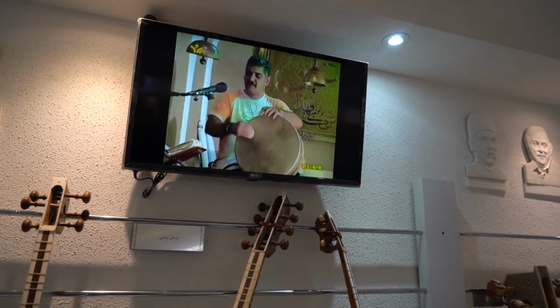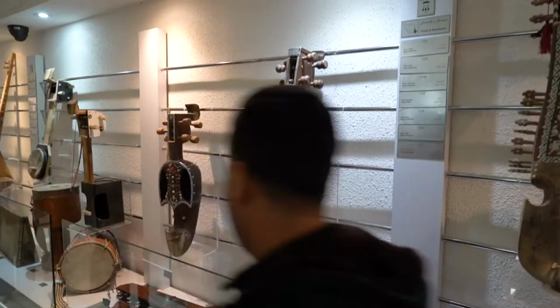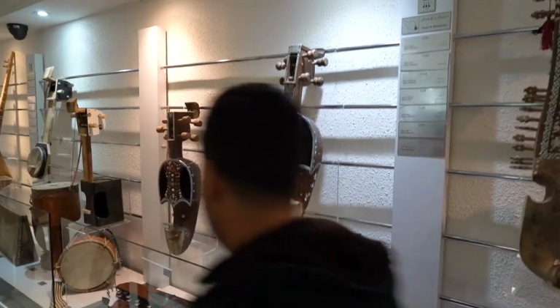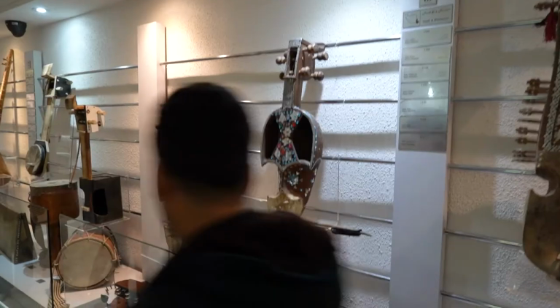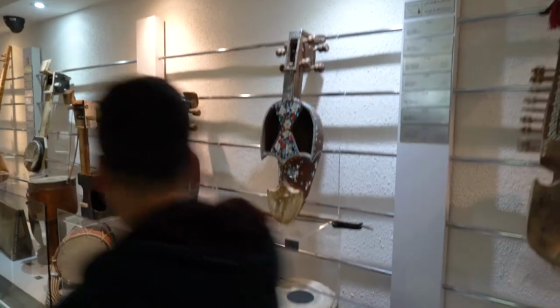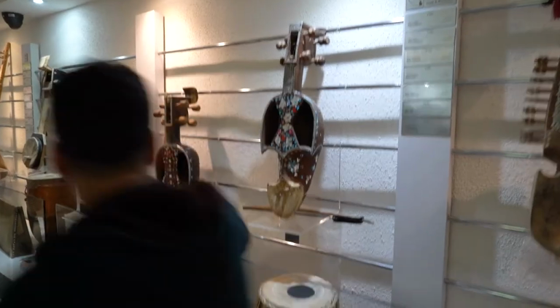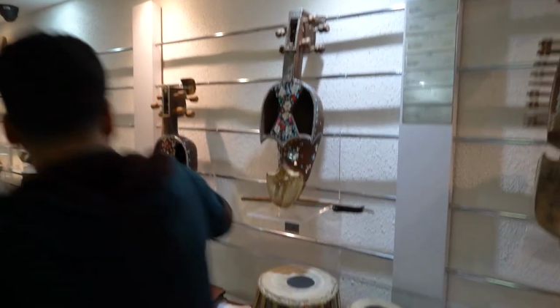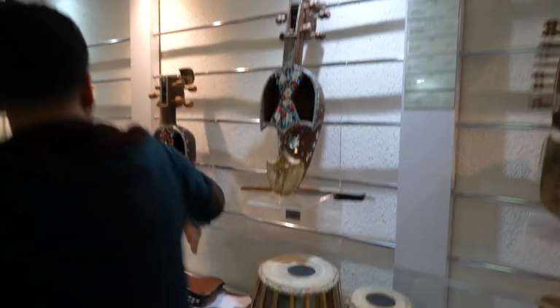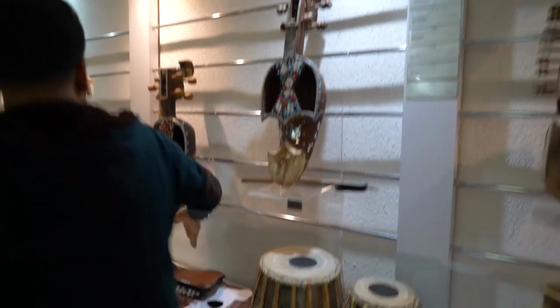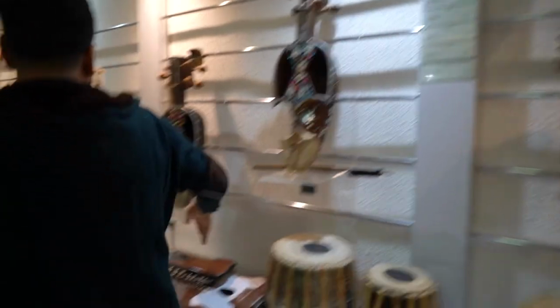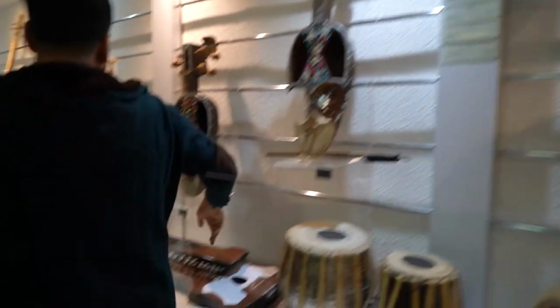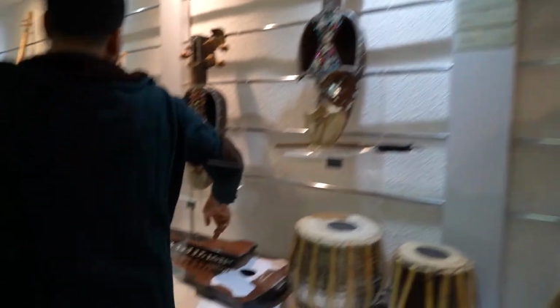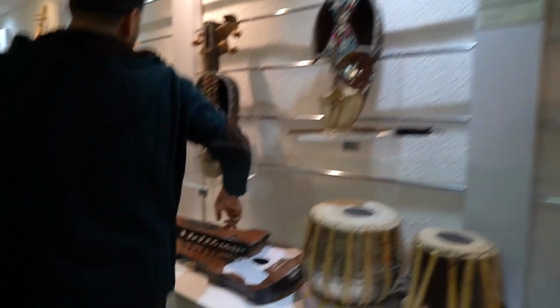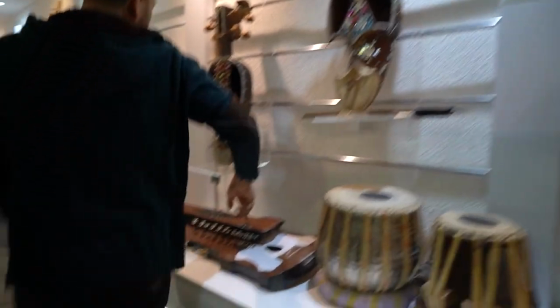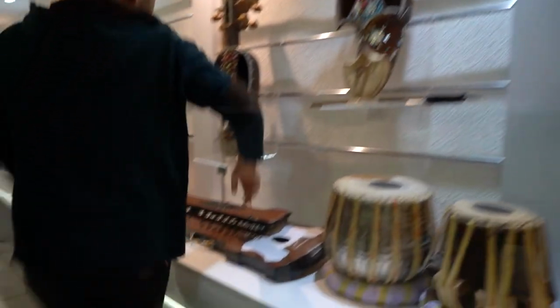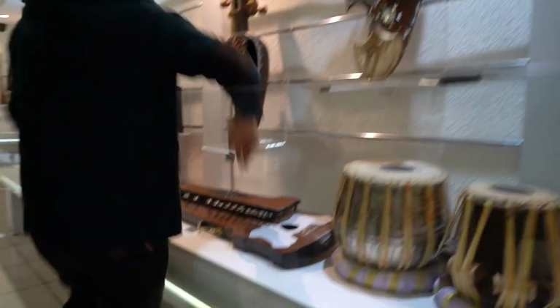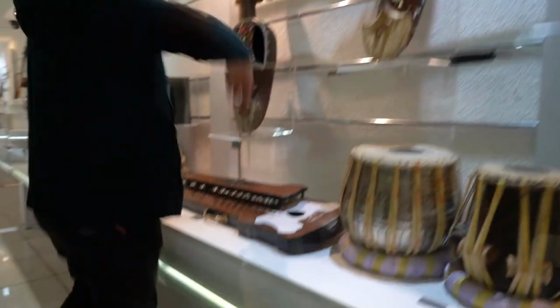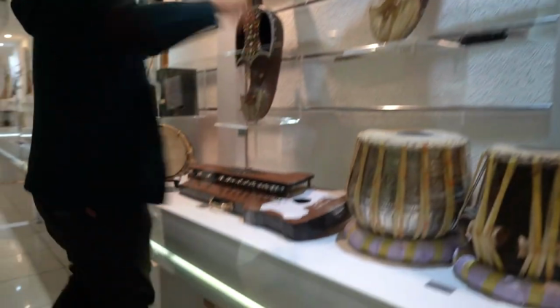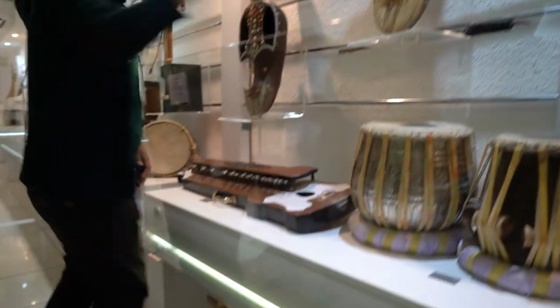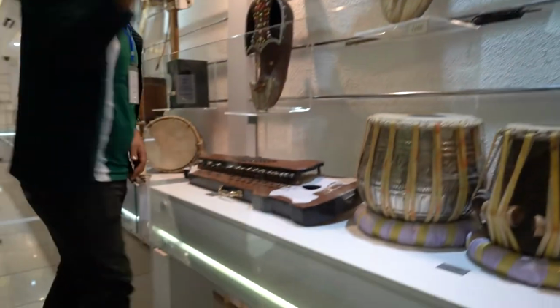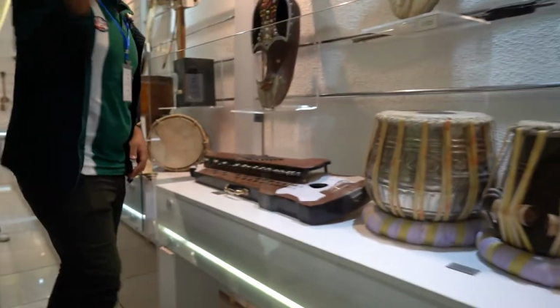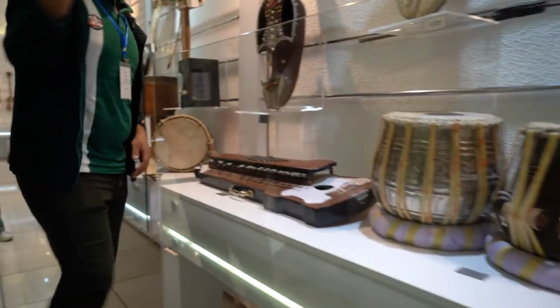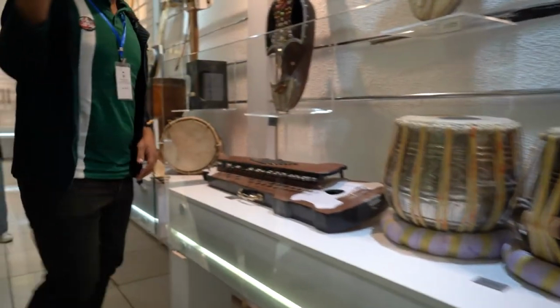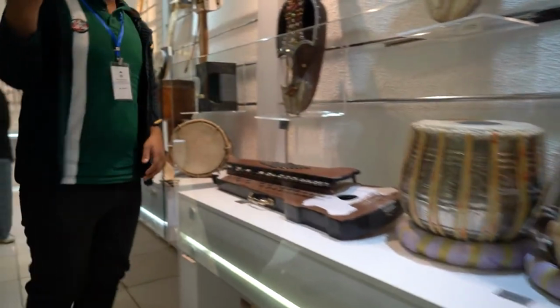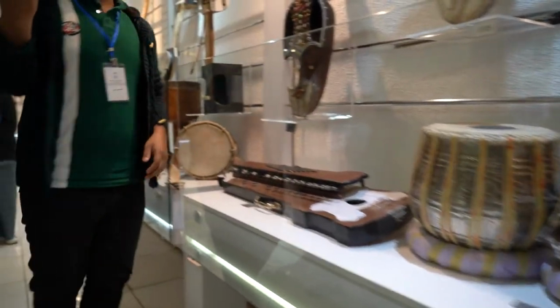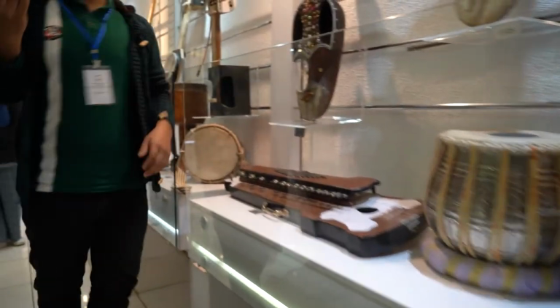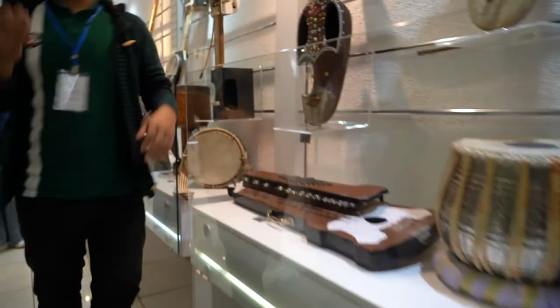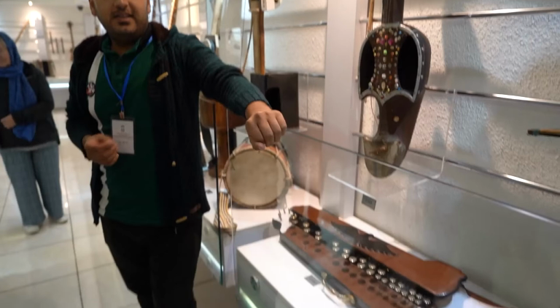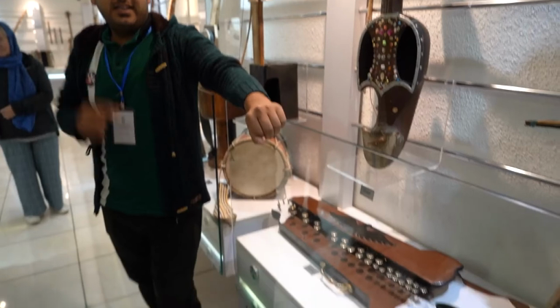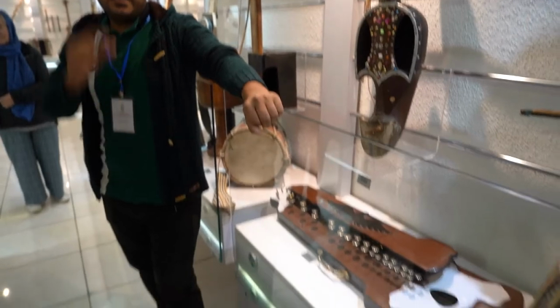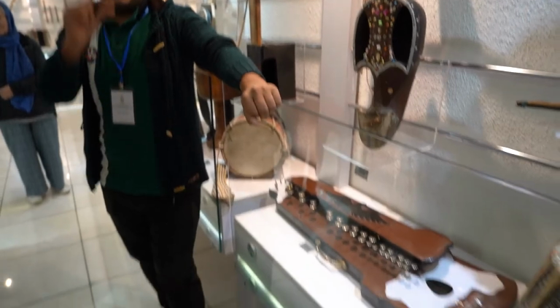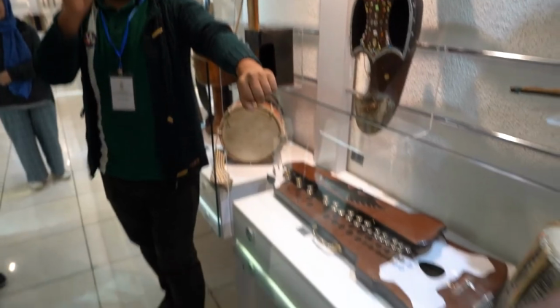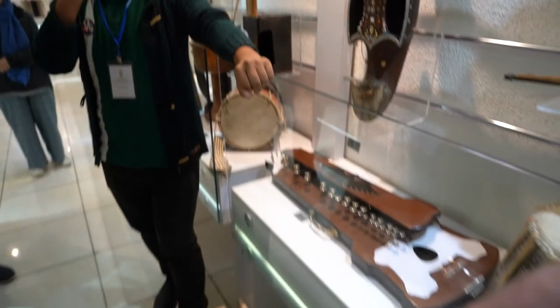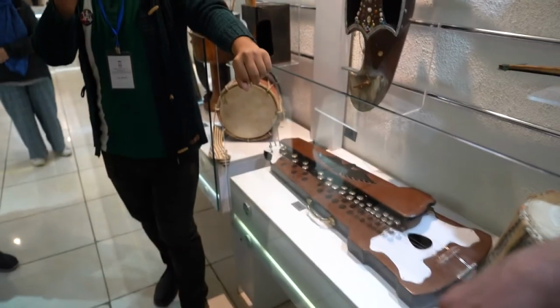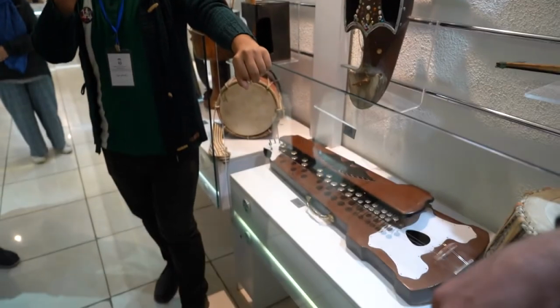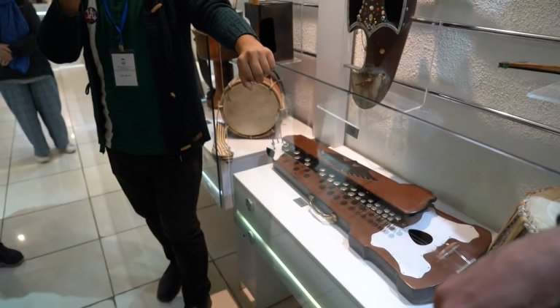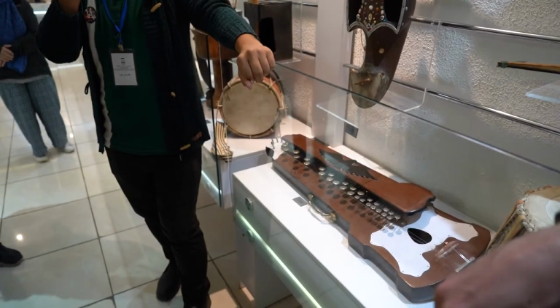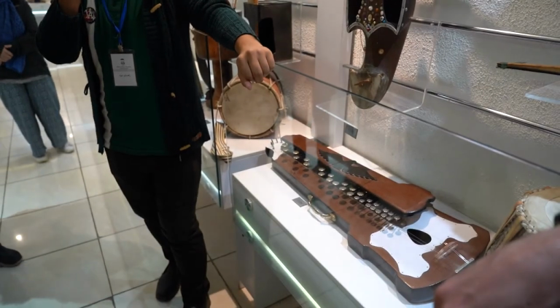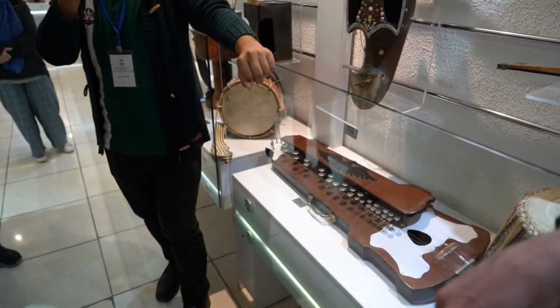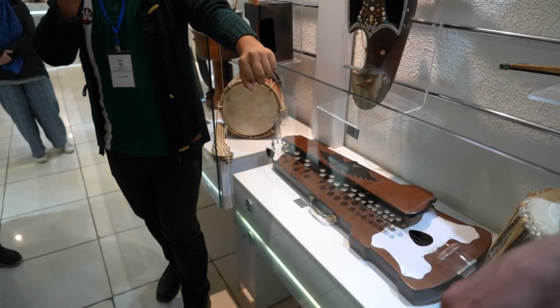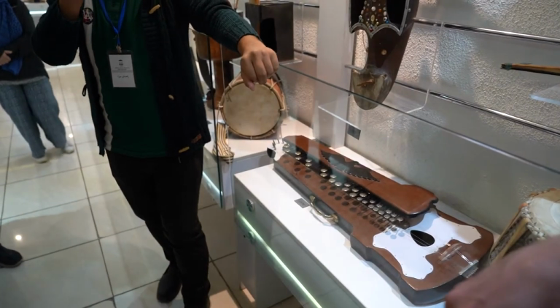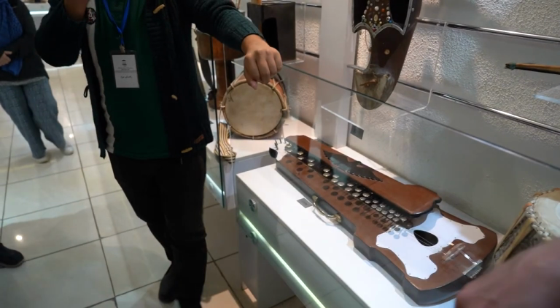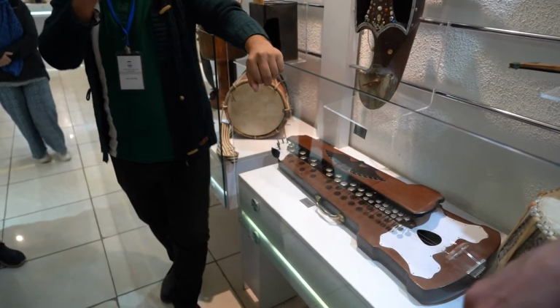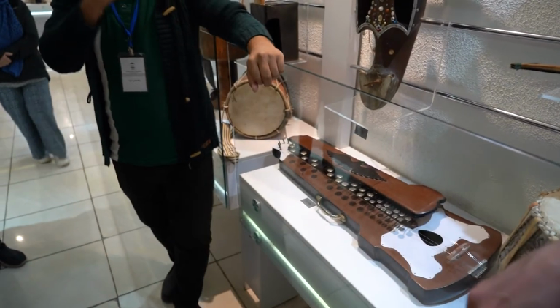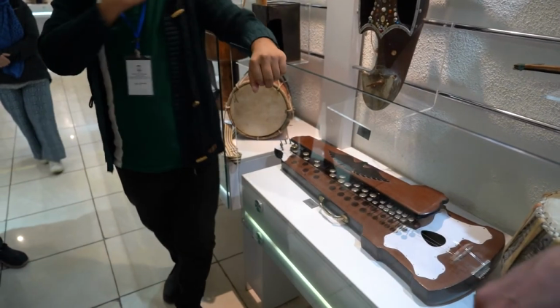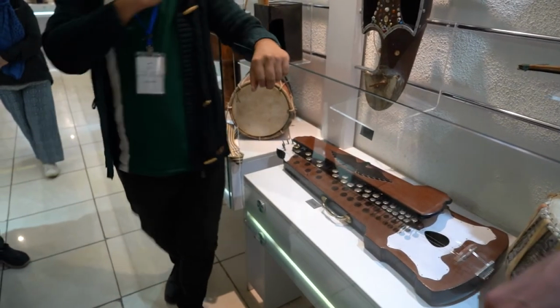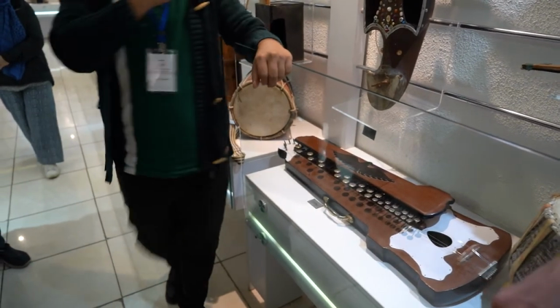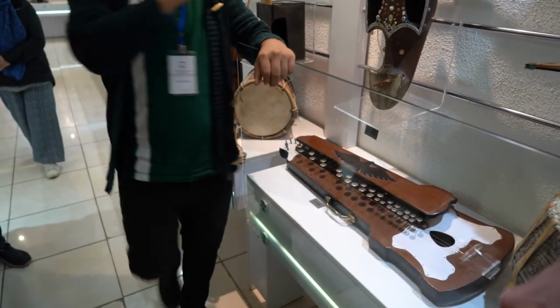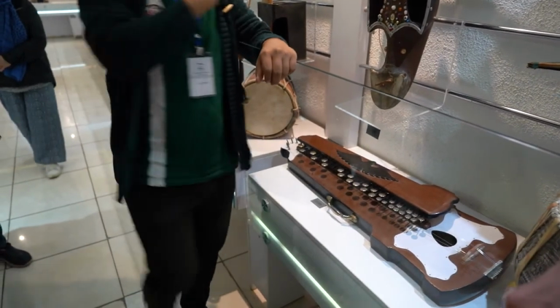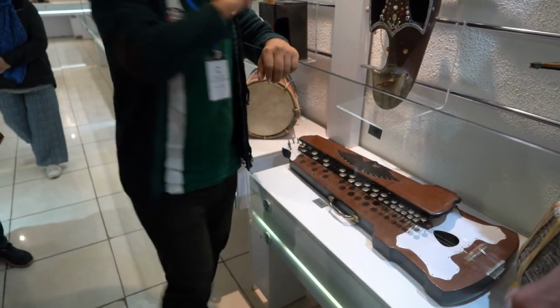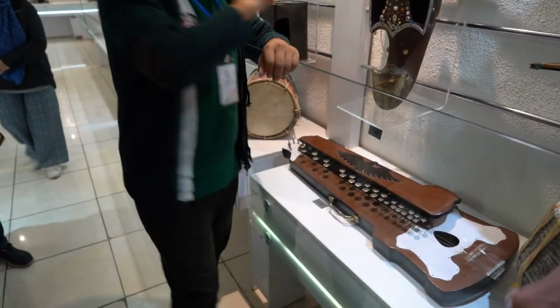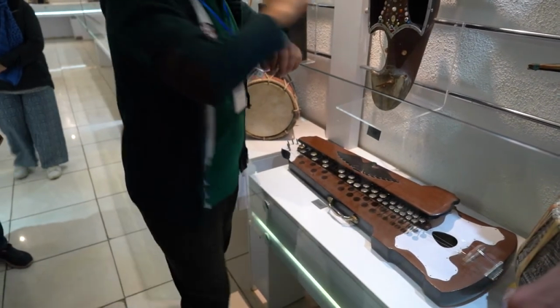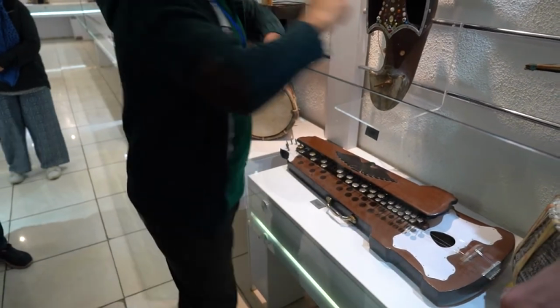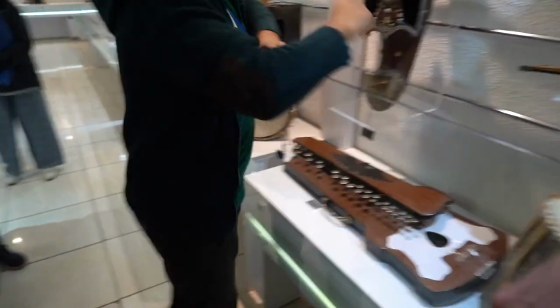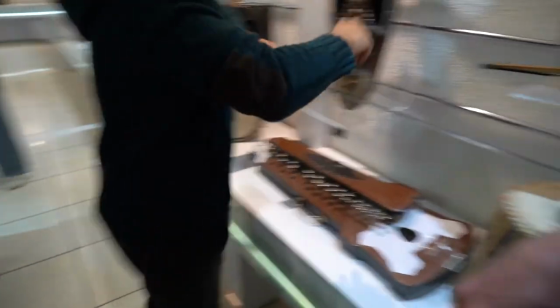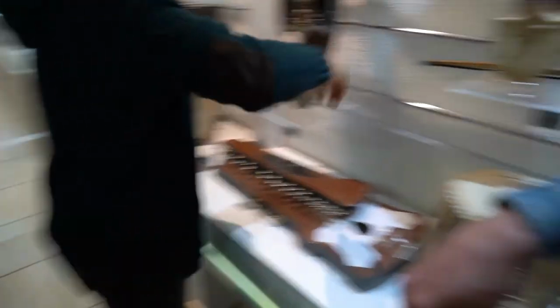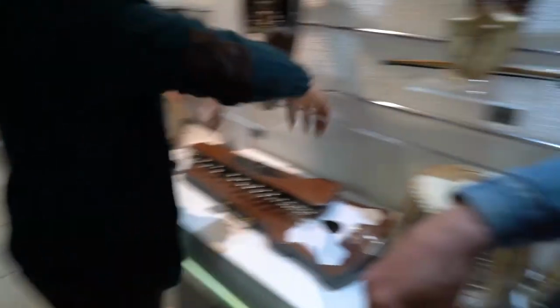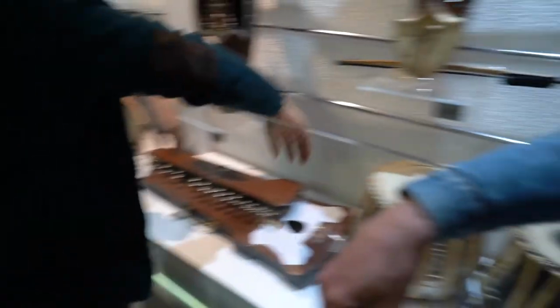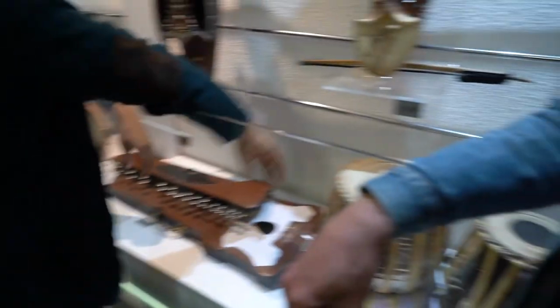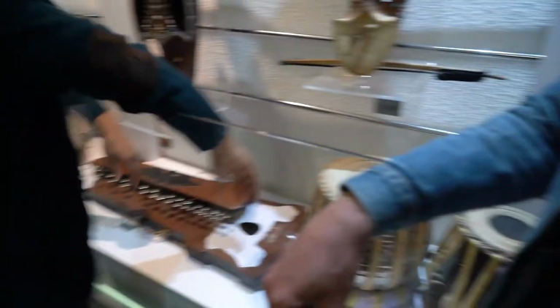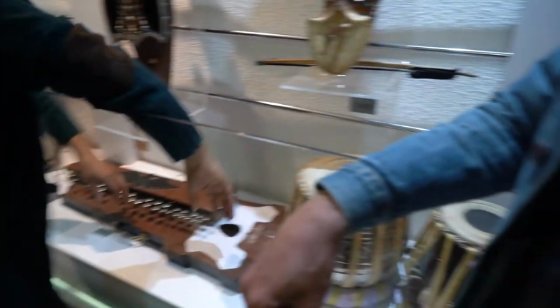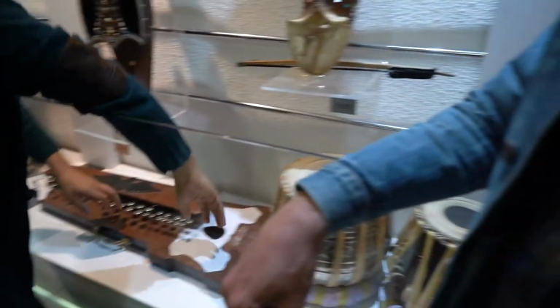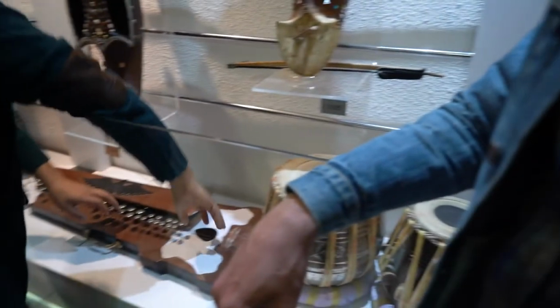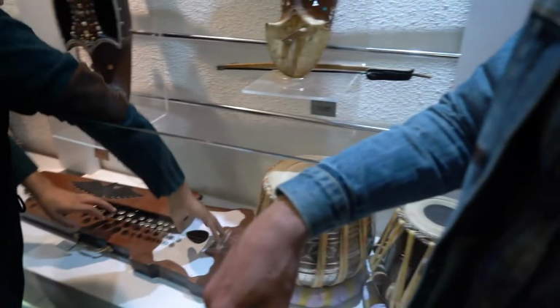This is a combination of piano and guitar. It has a flex roll and we play like this.